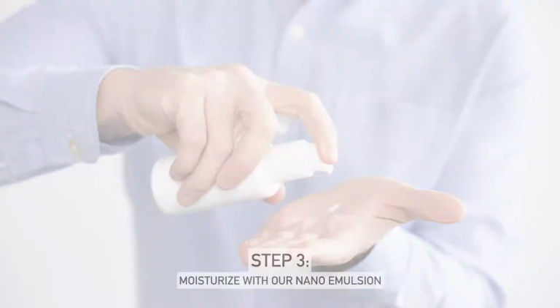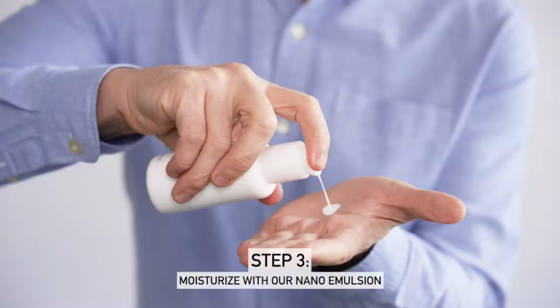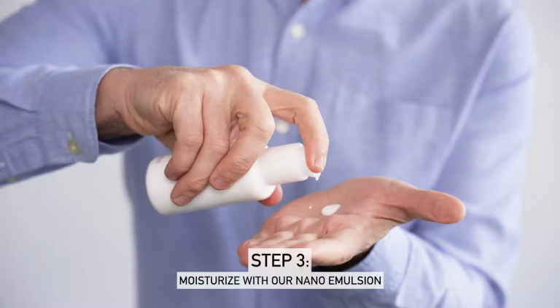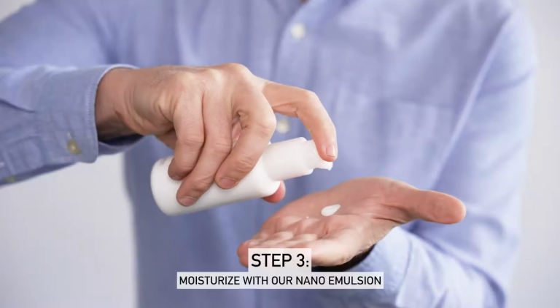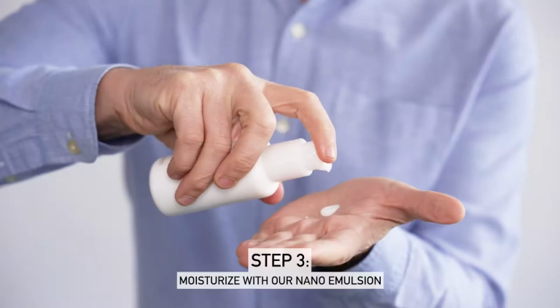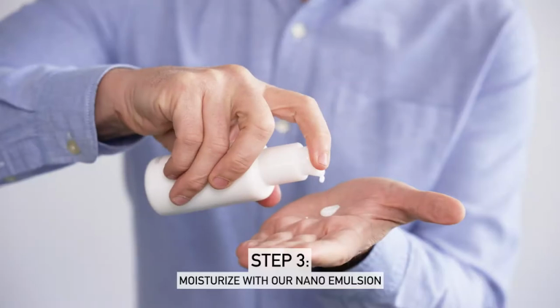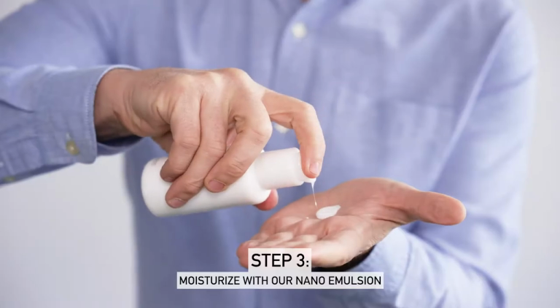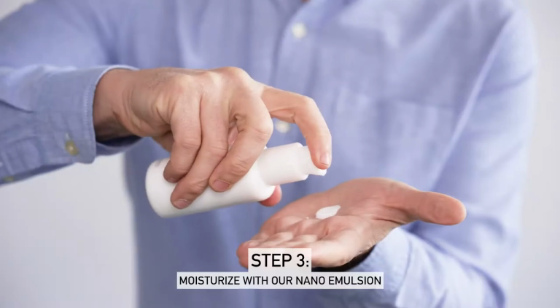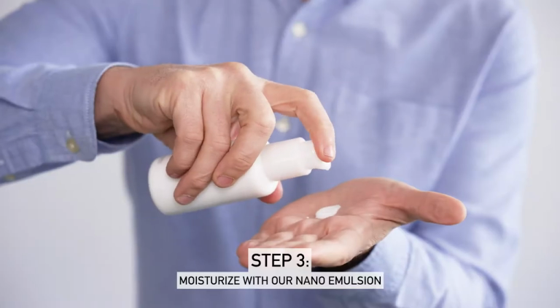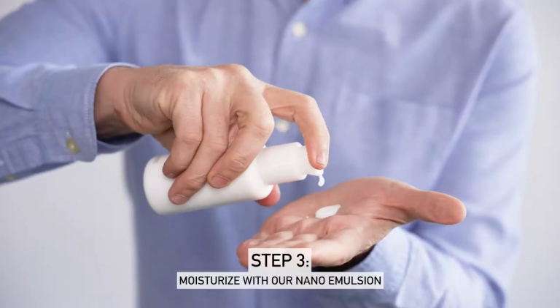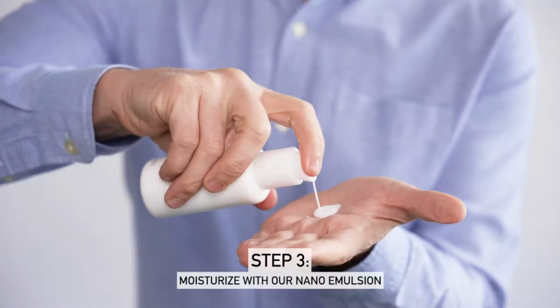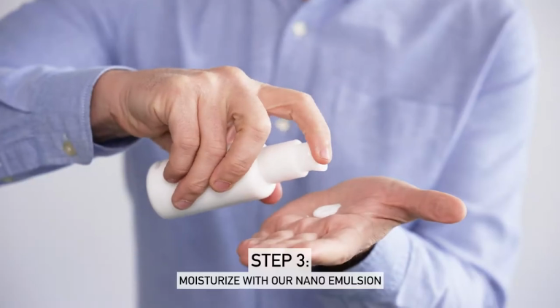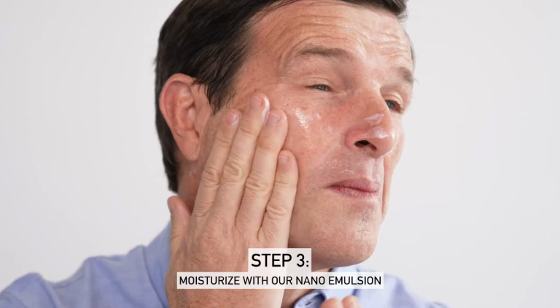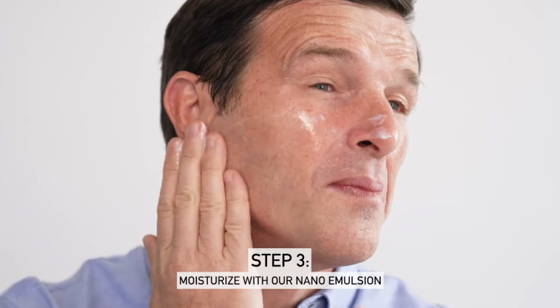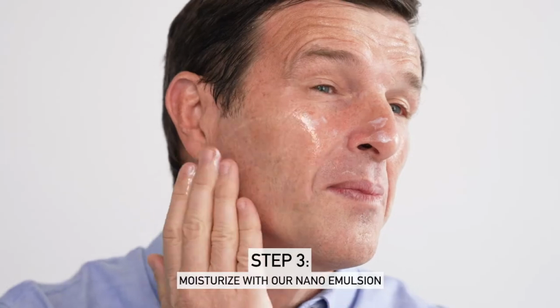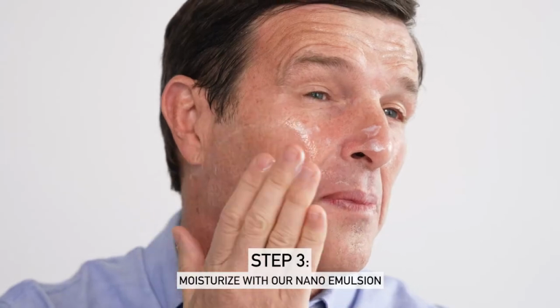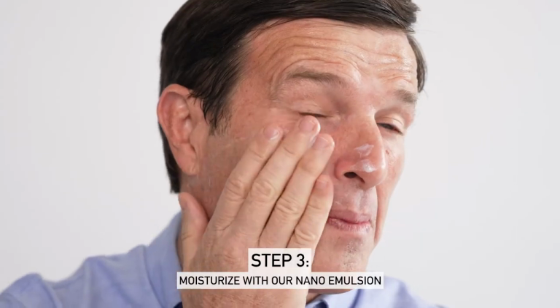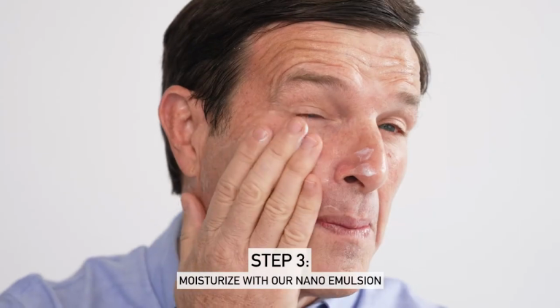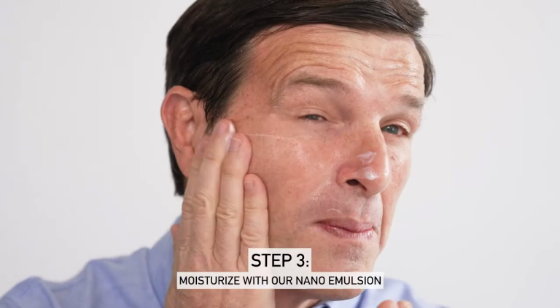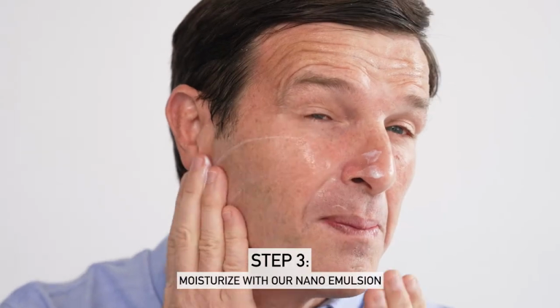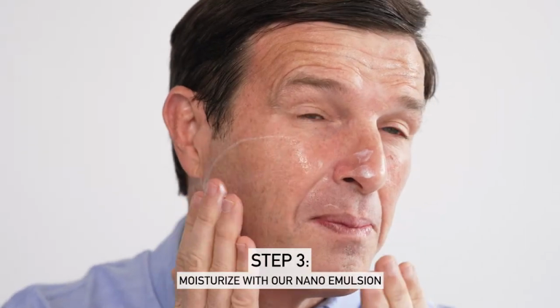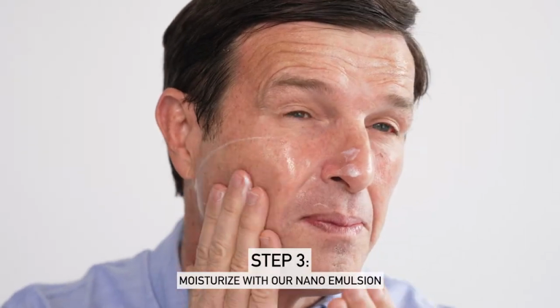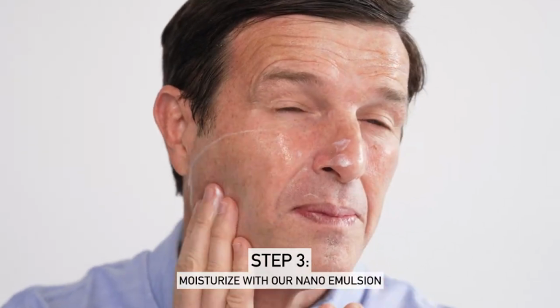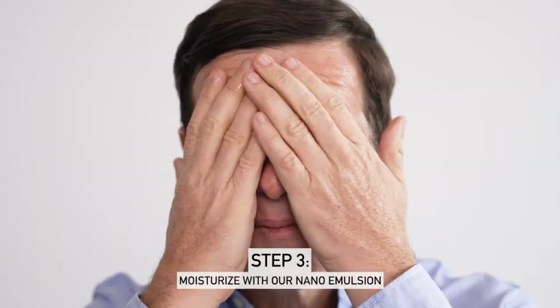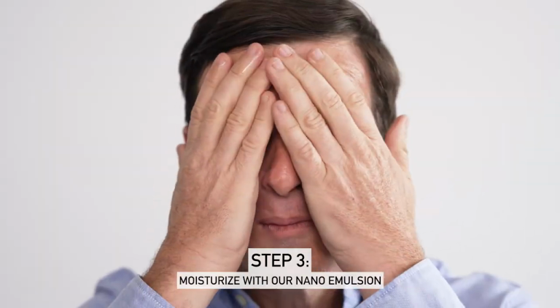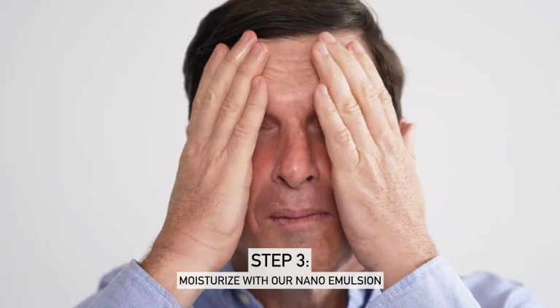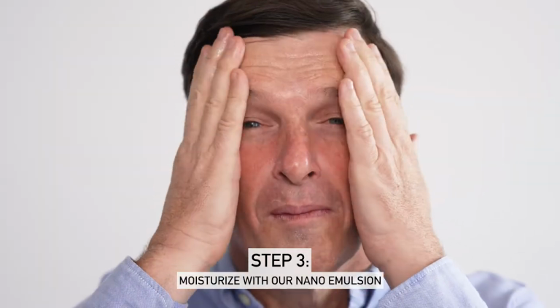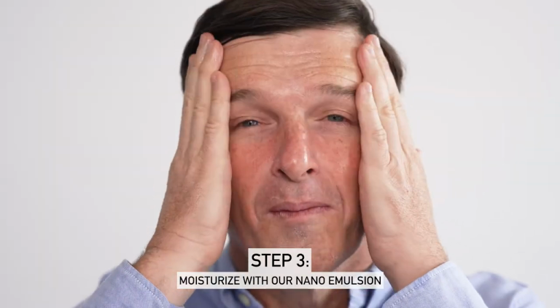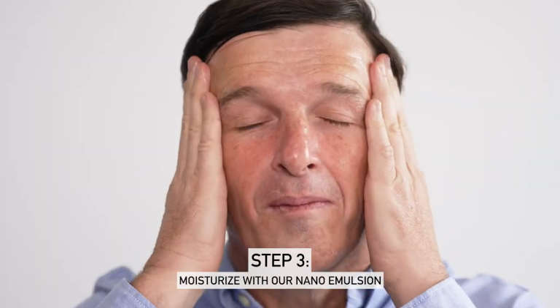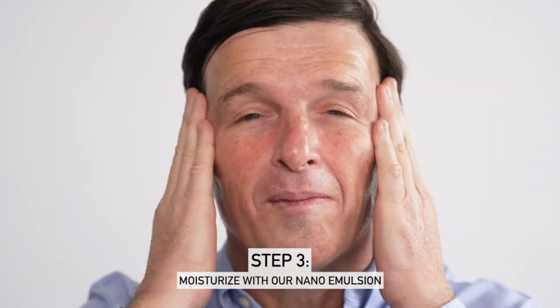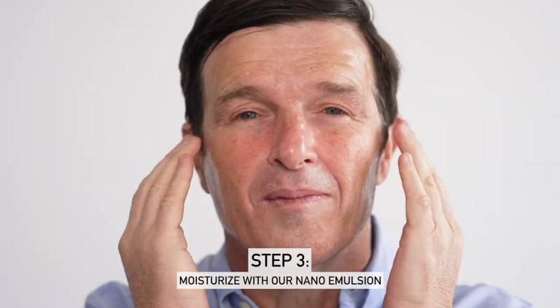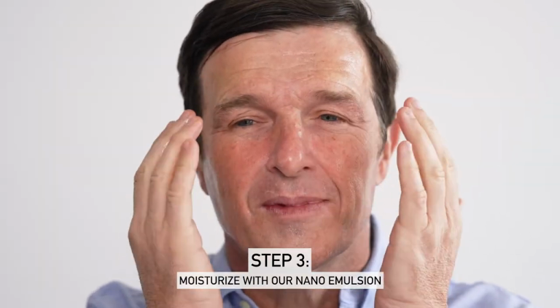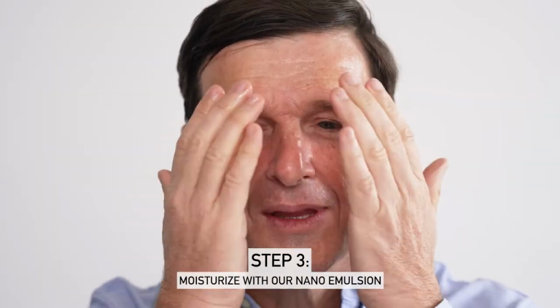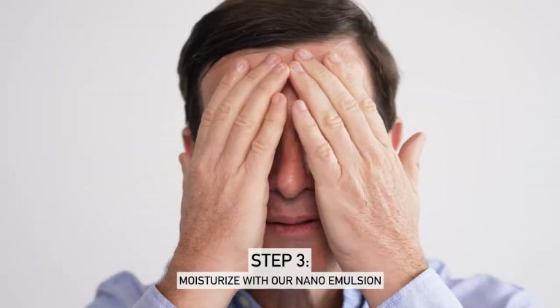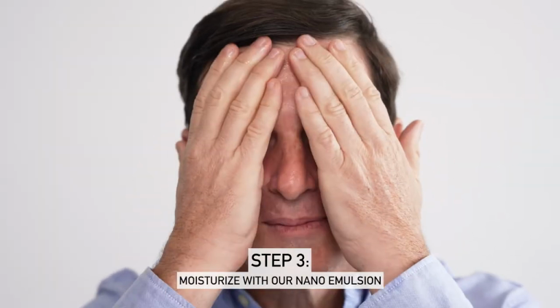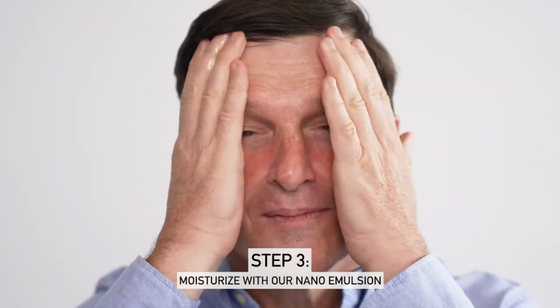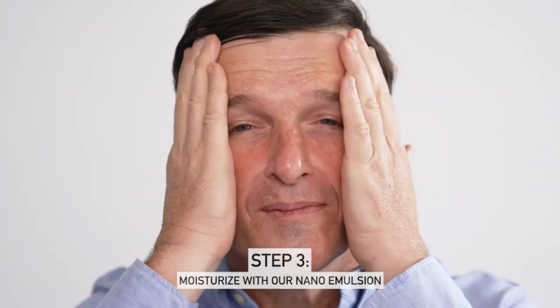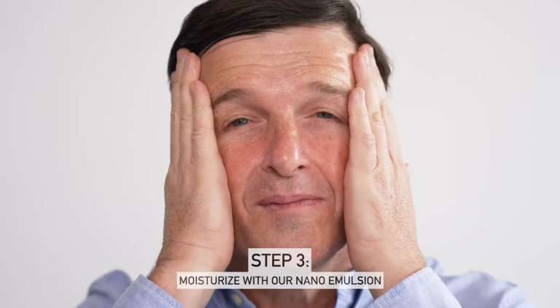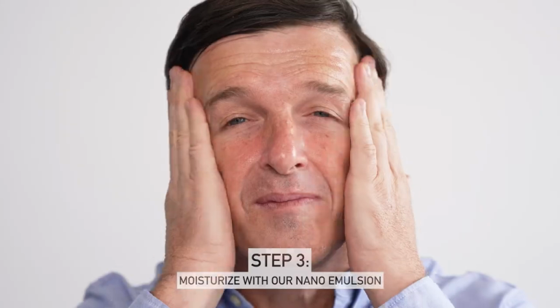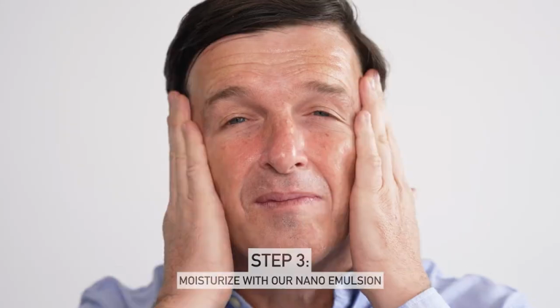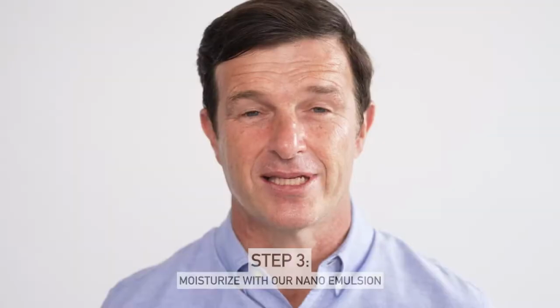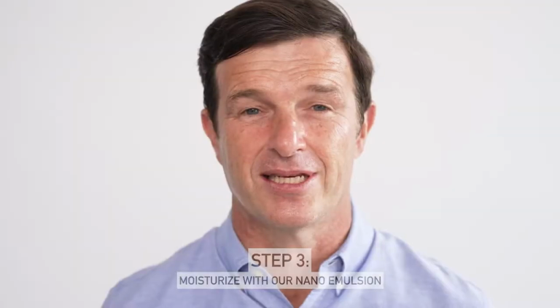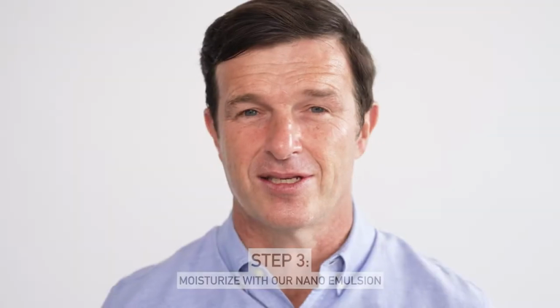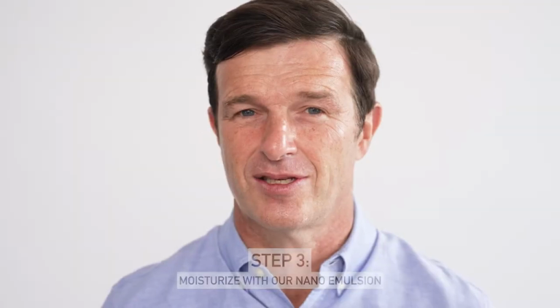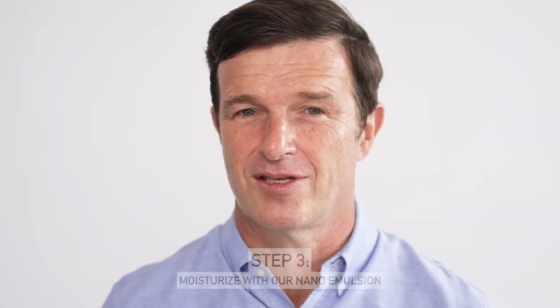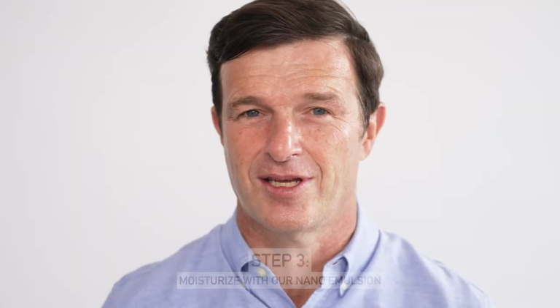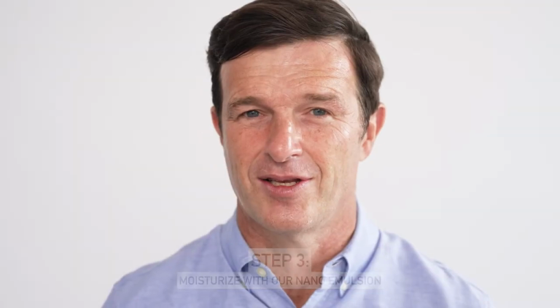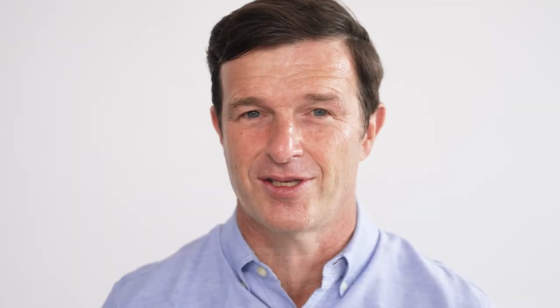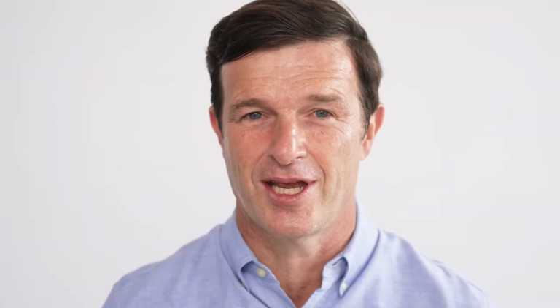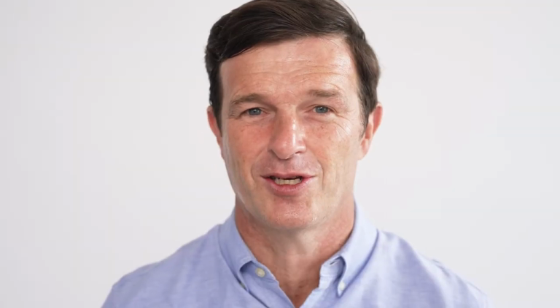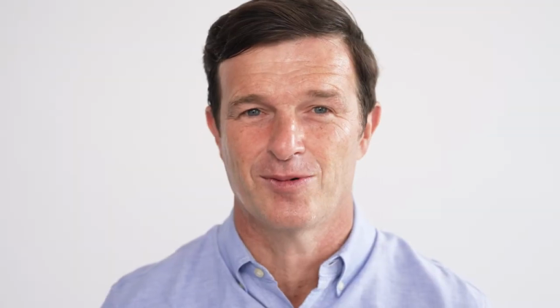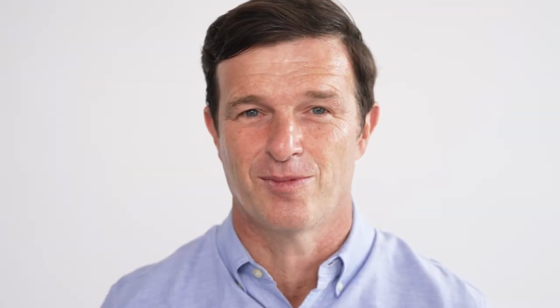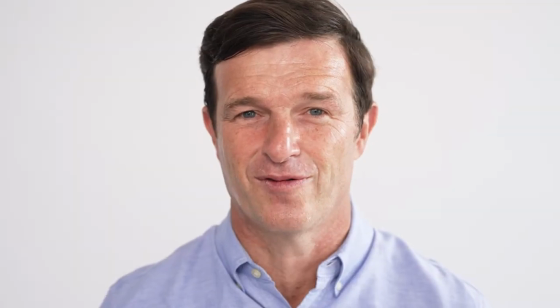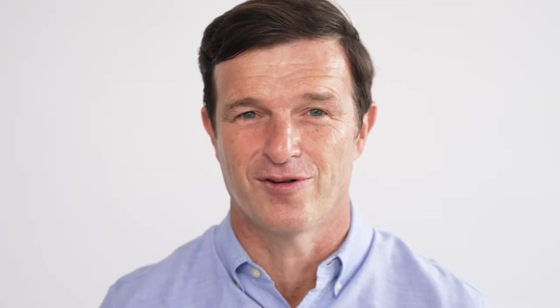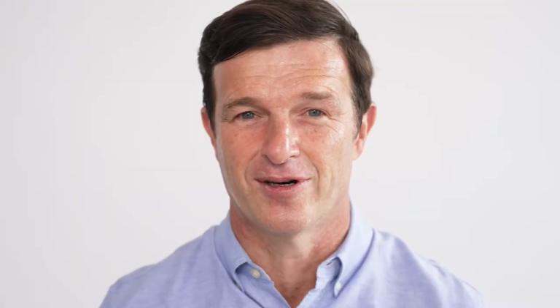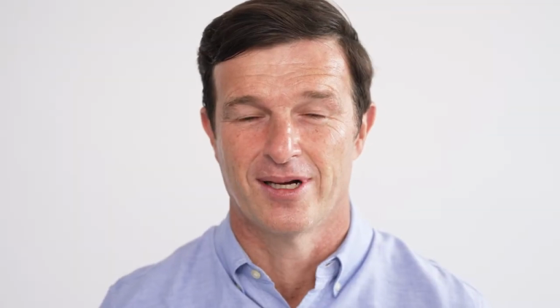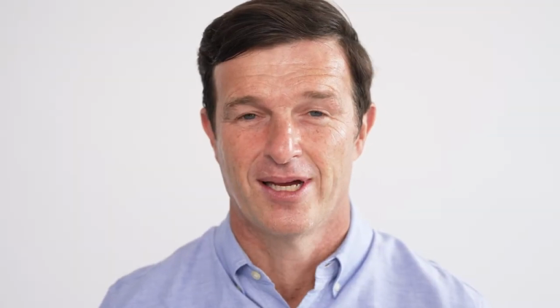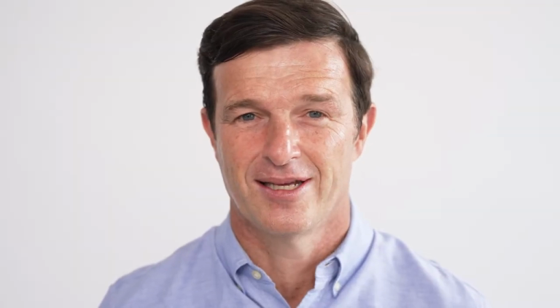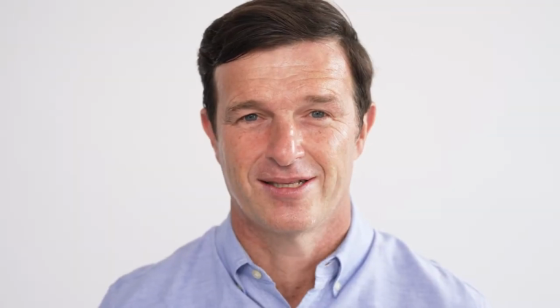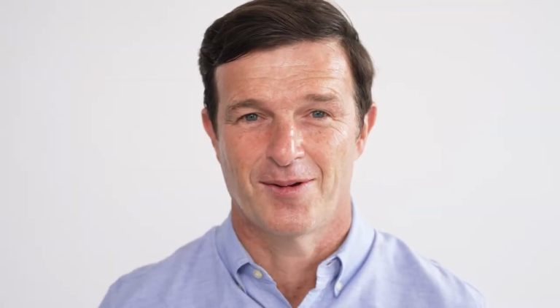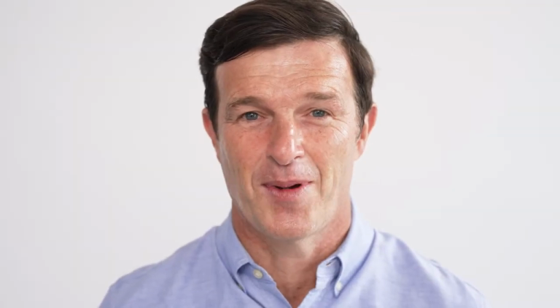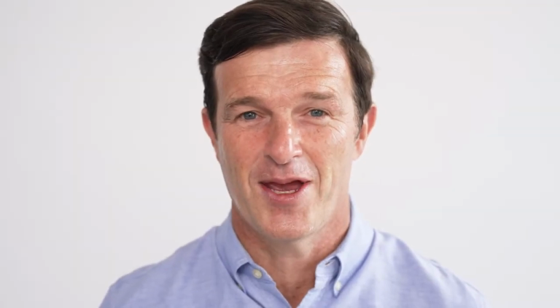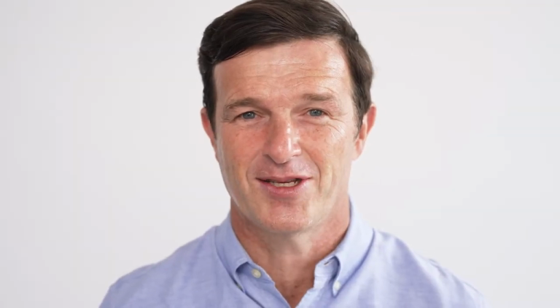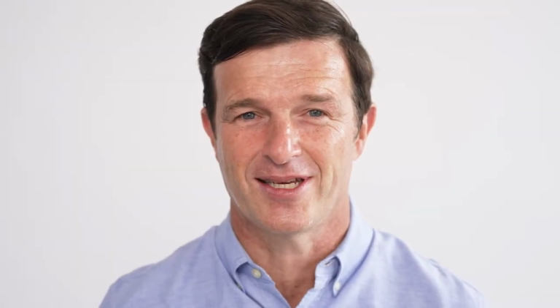This is the final step in the process — the Nanna emulsion. I've never experienced this sensation before. It's amazing.